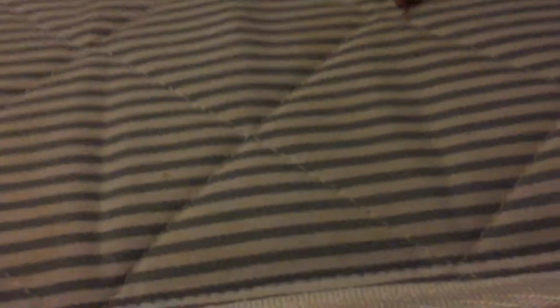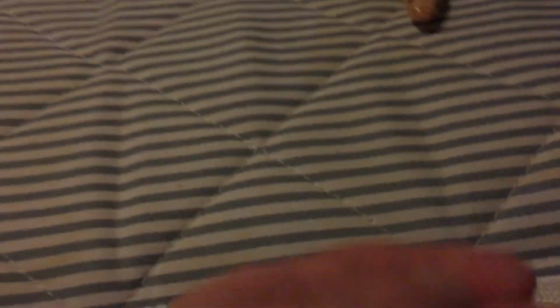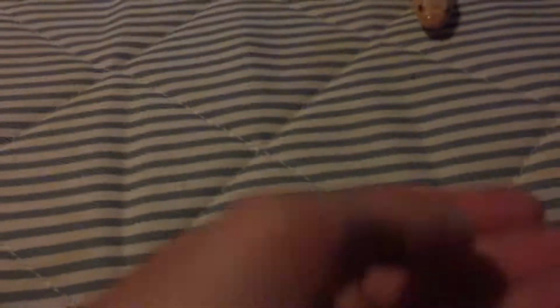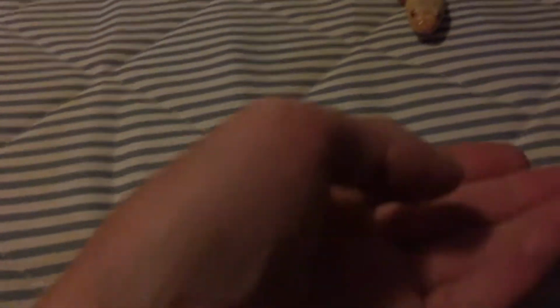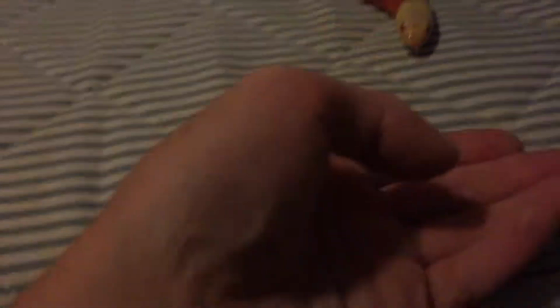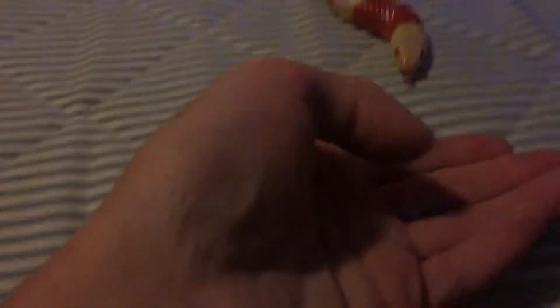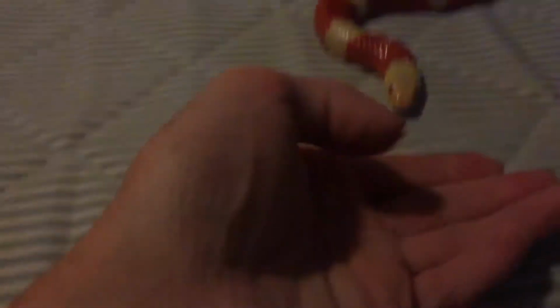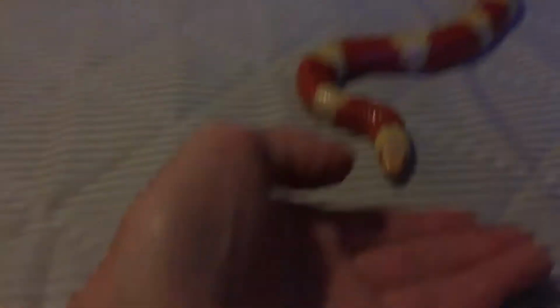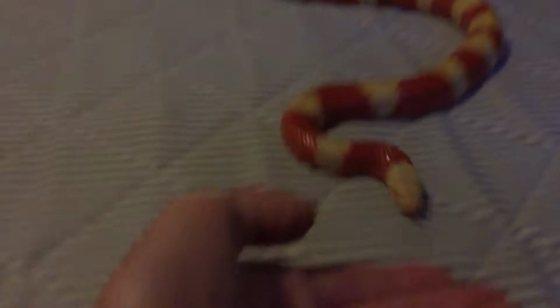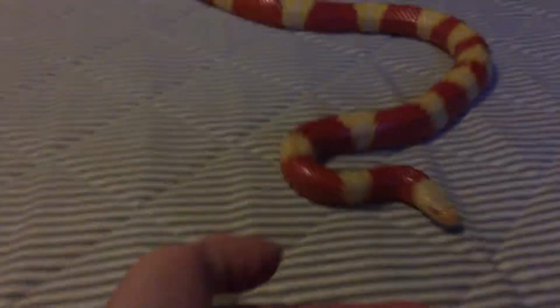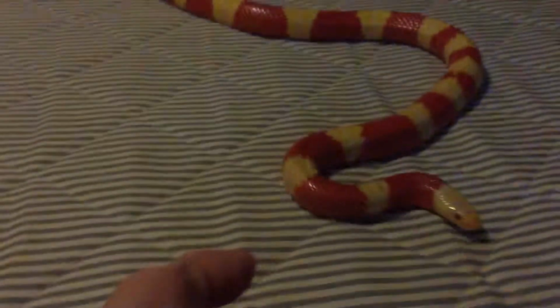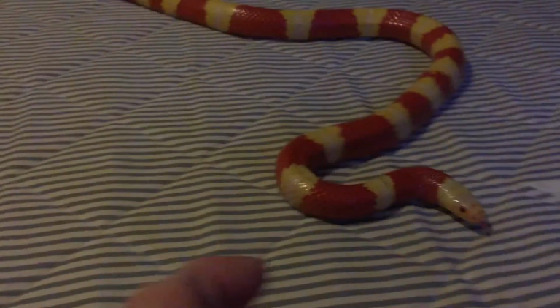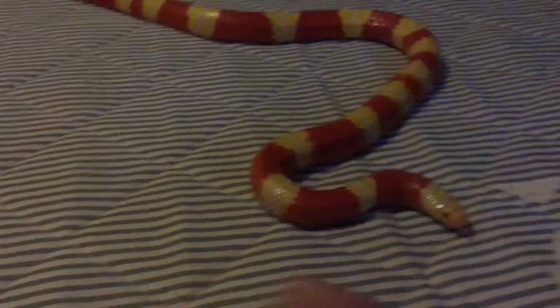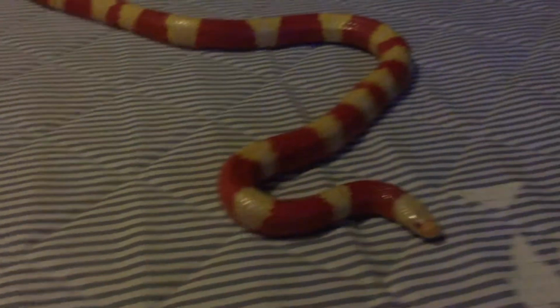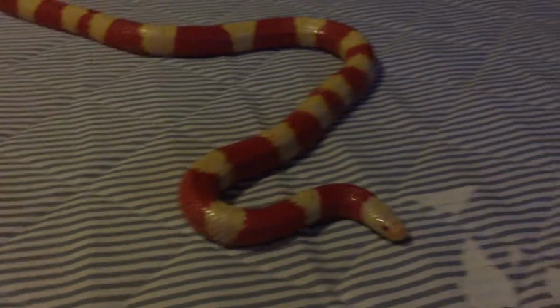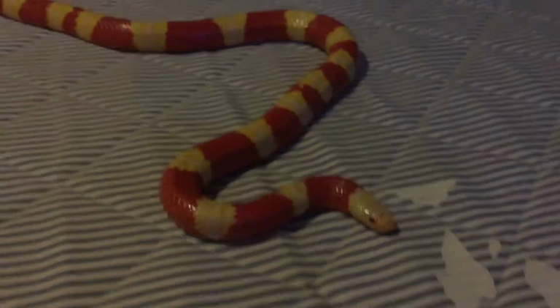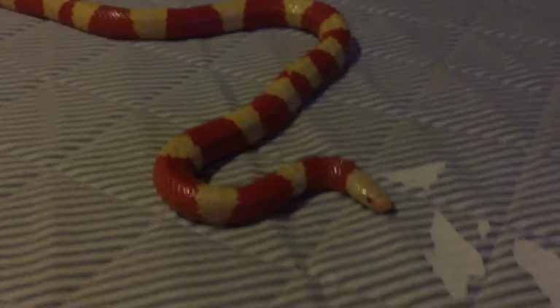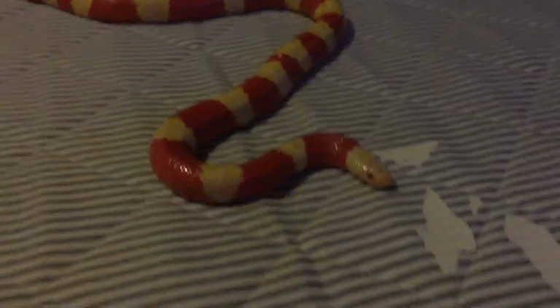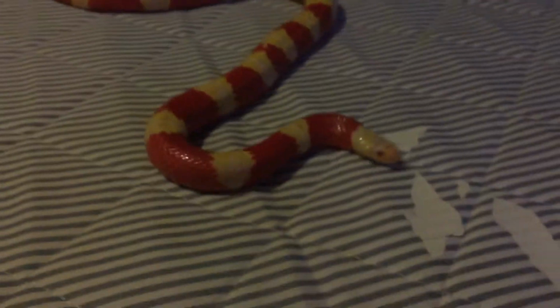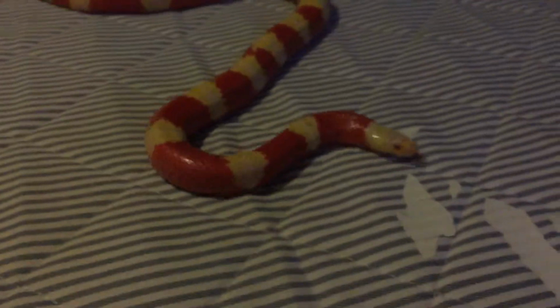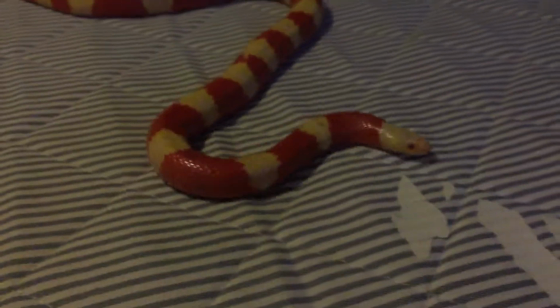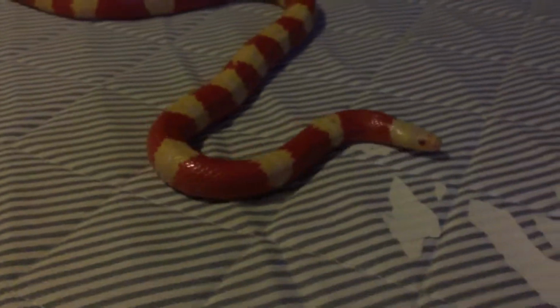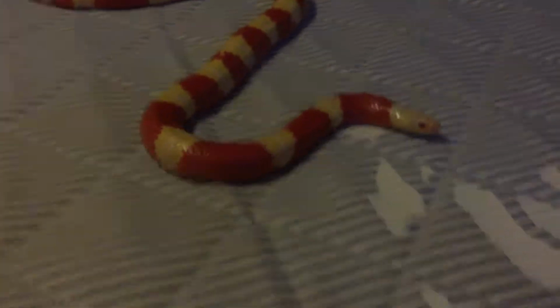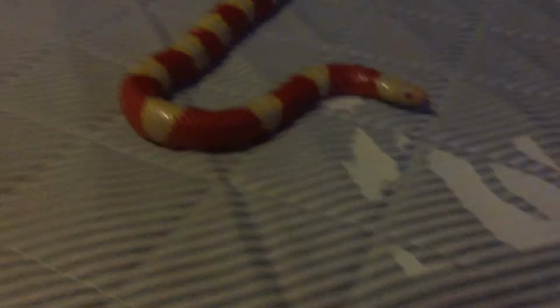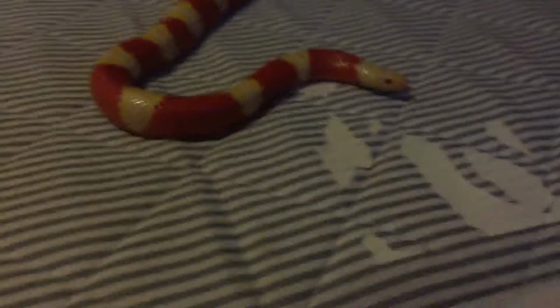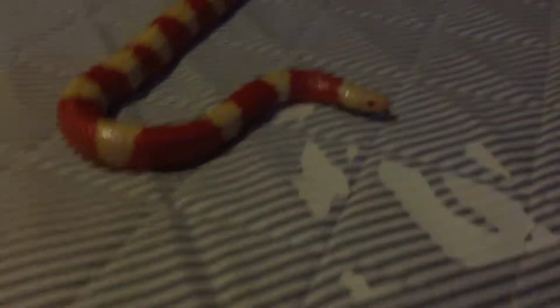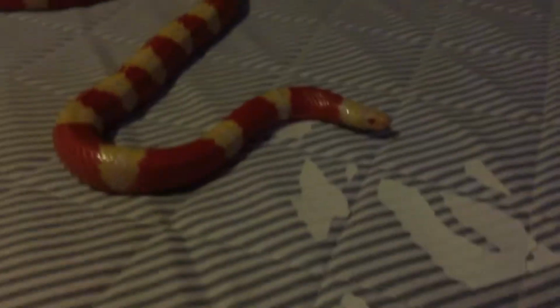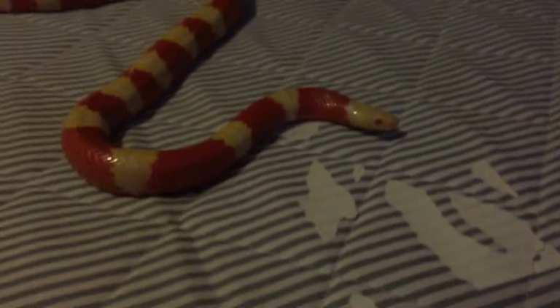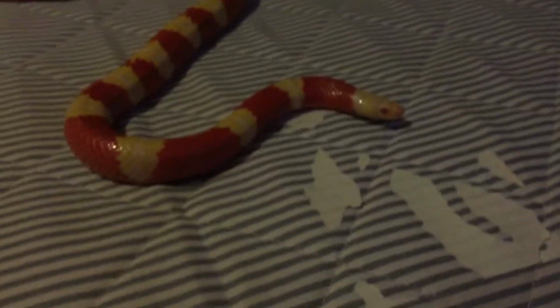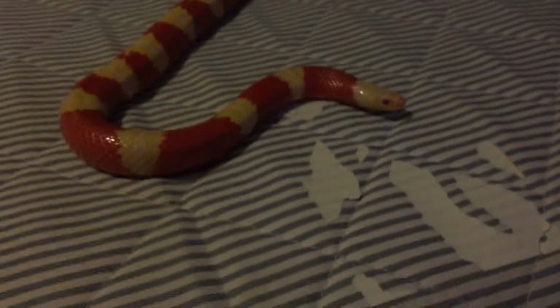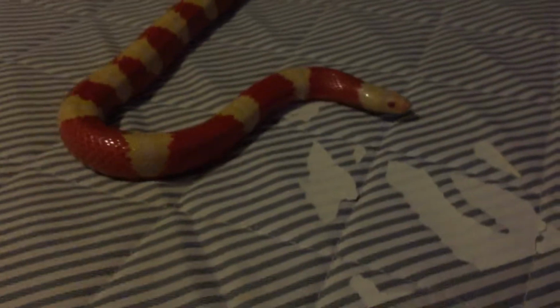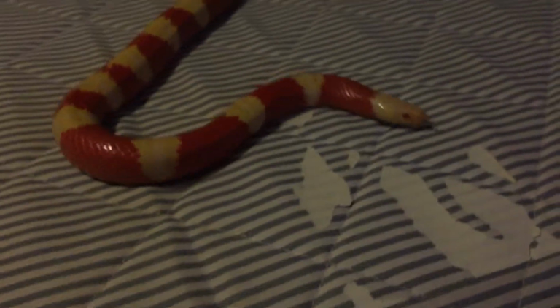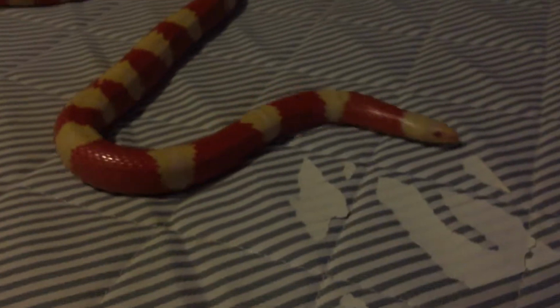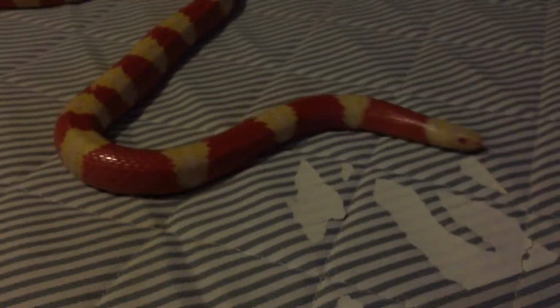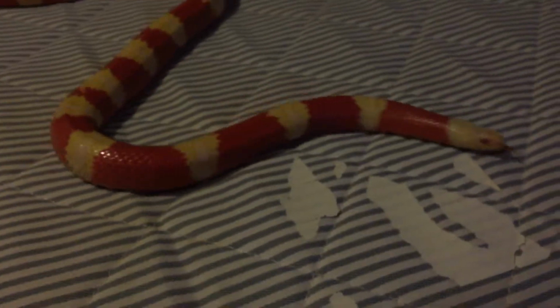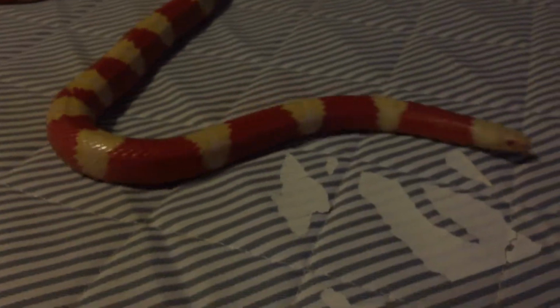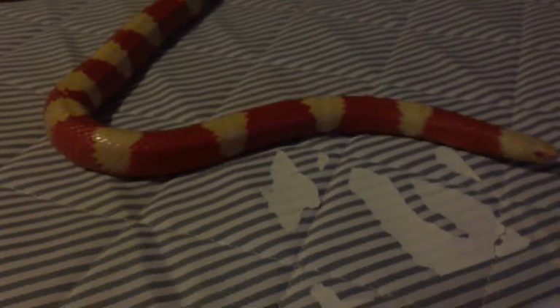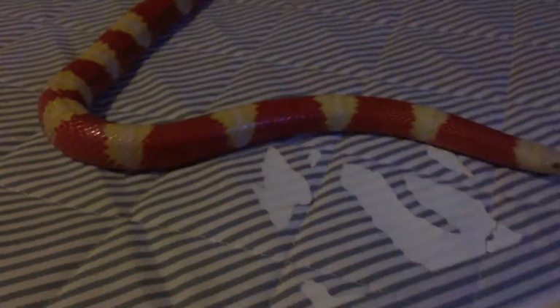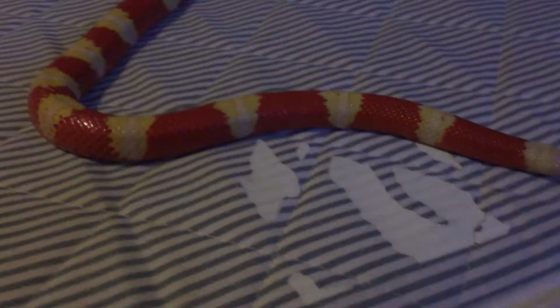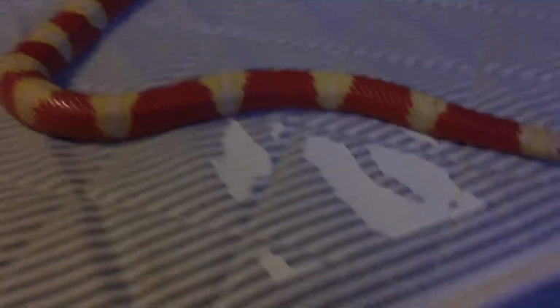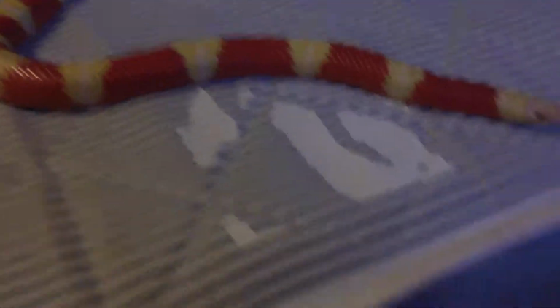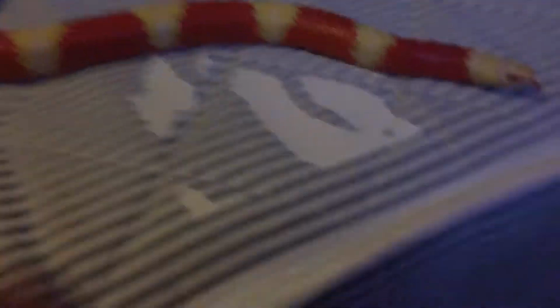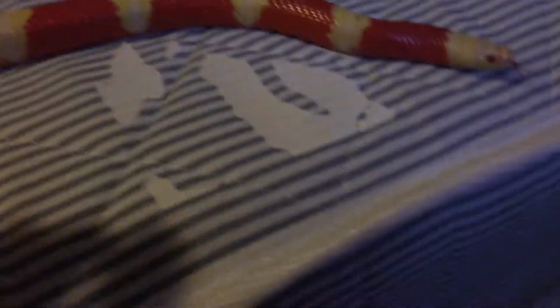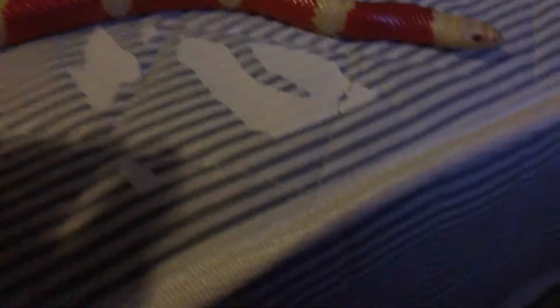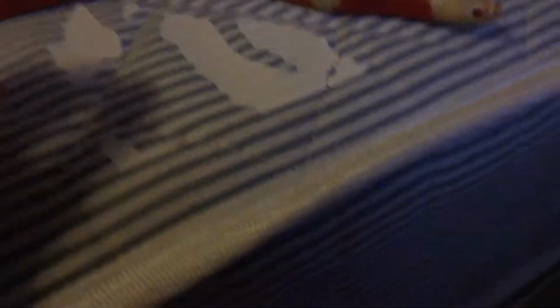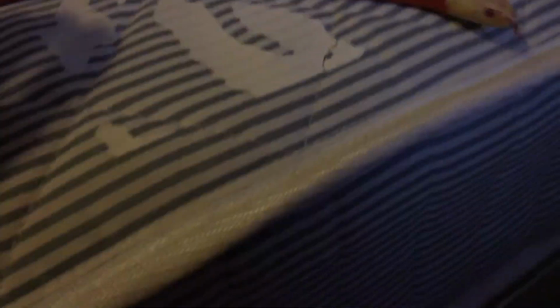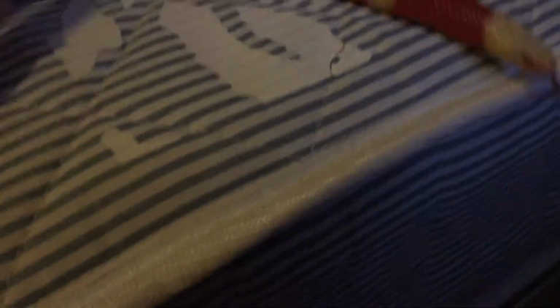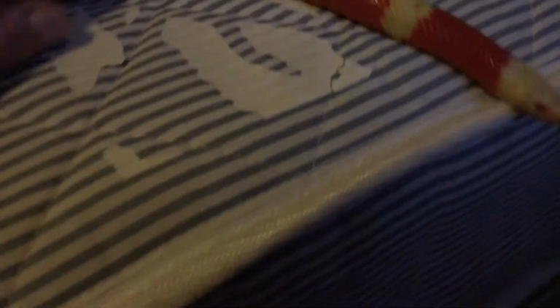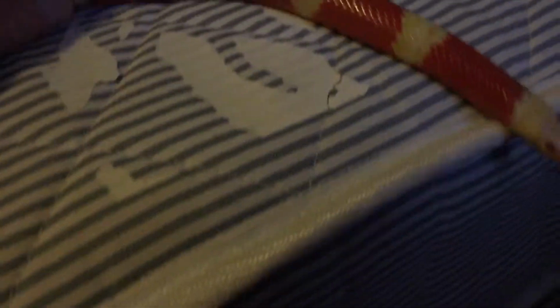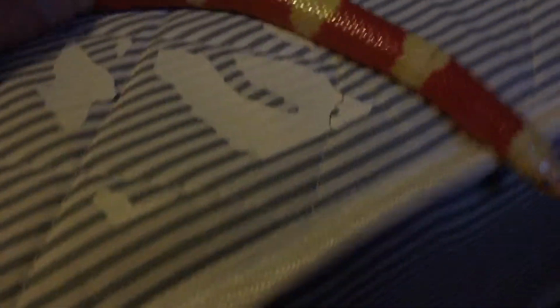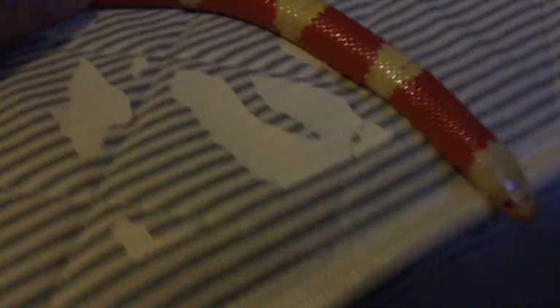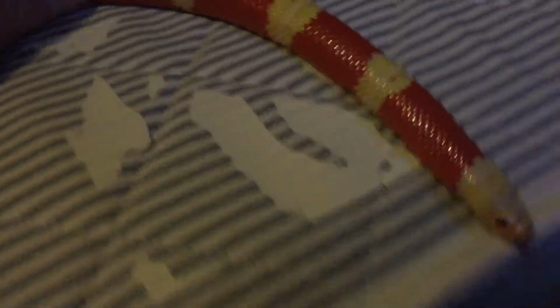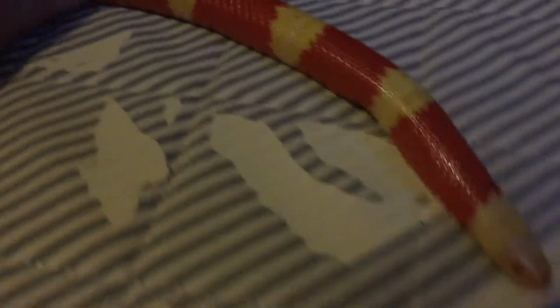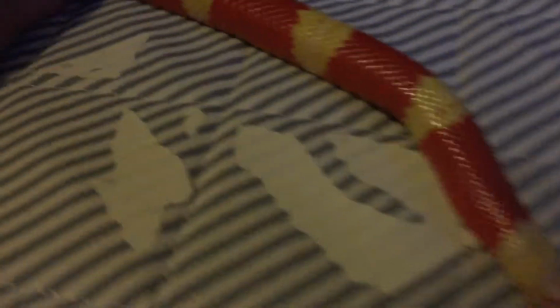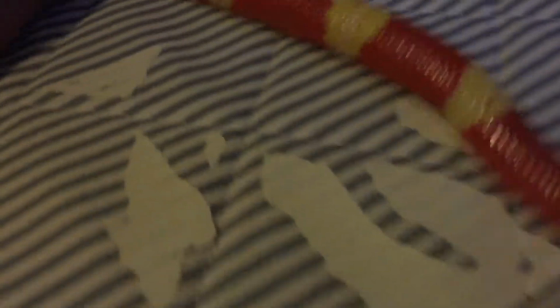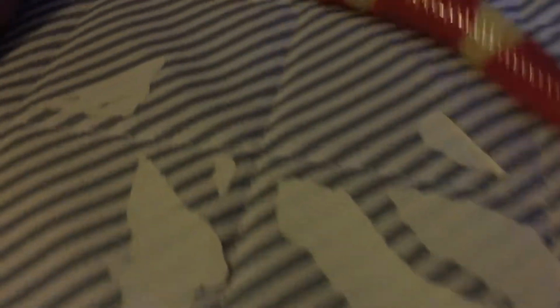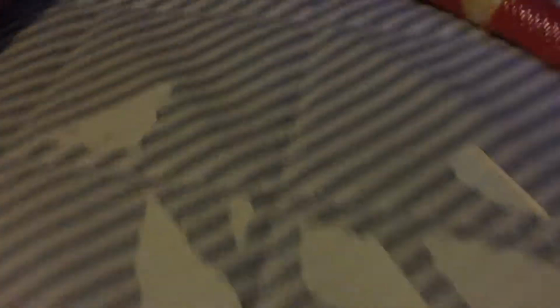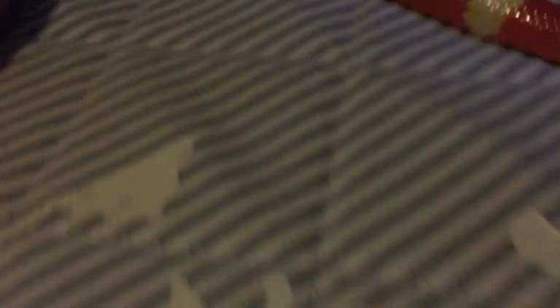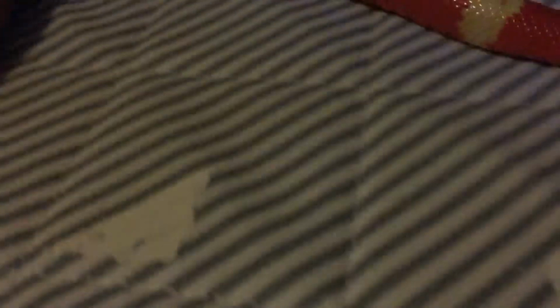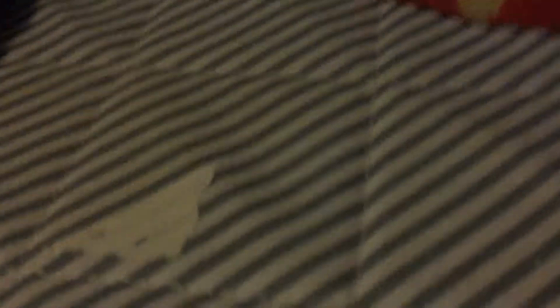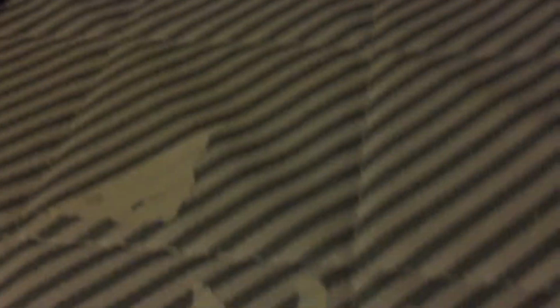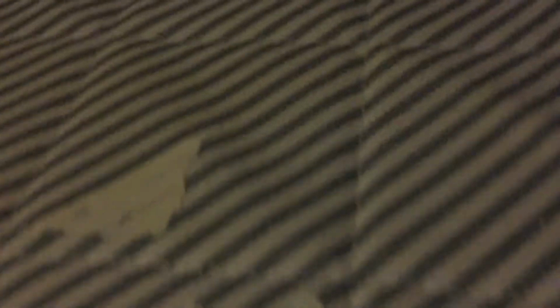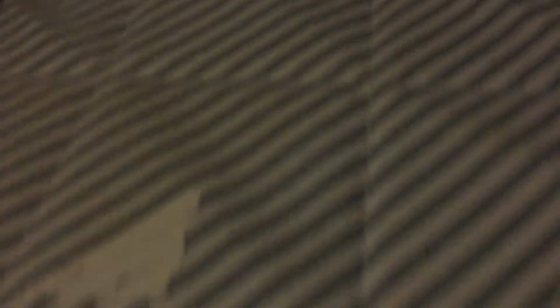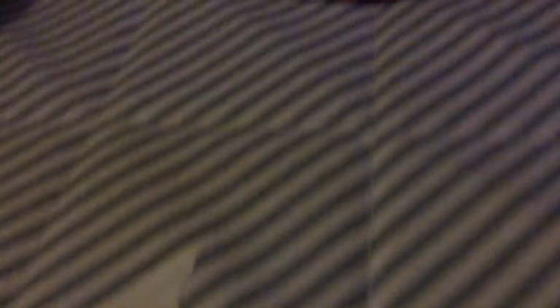I got the bed stripped, and it looks like she's maybe having some trouble moving, but I want to point out something here.